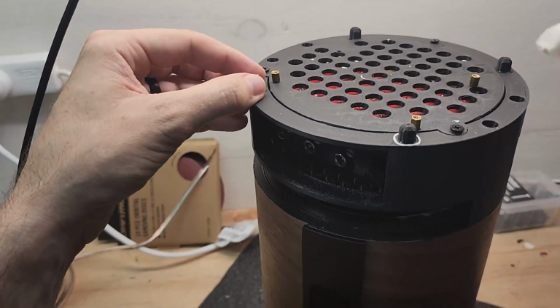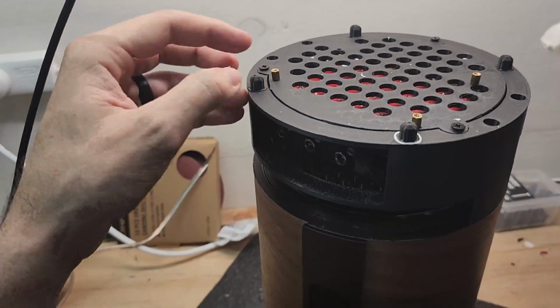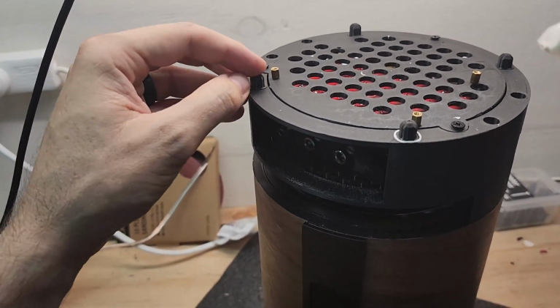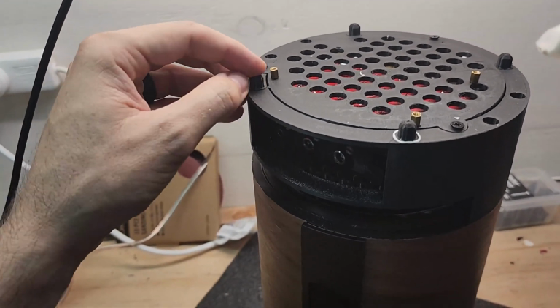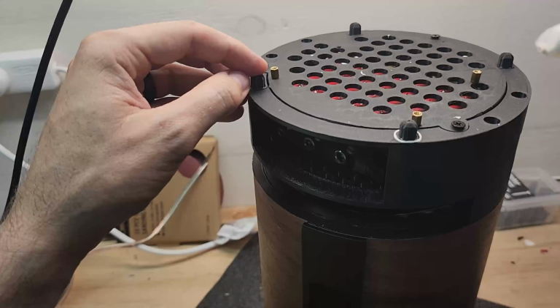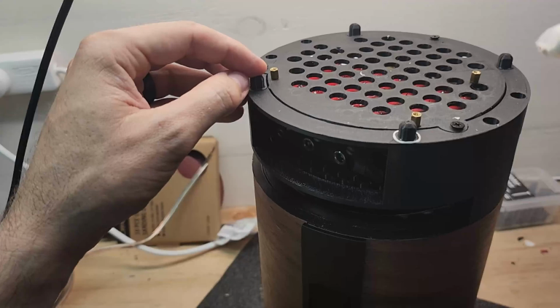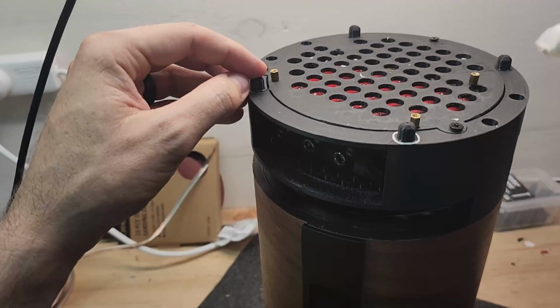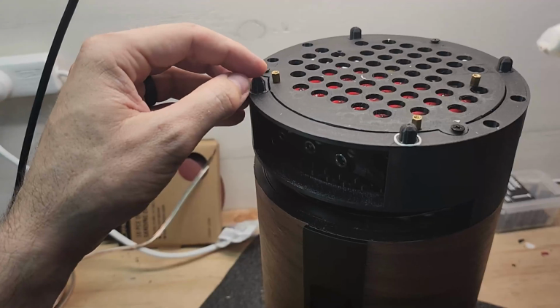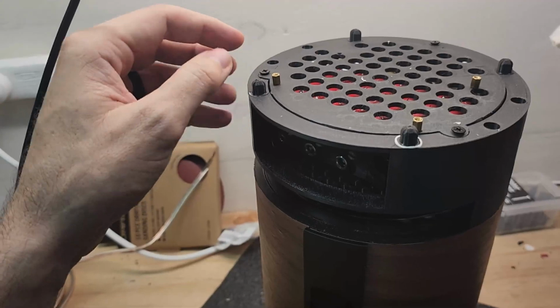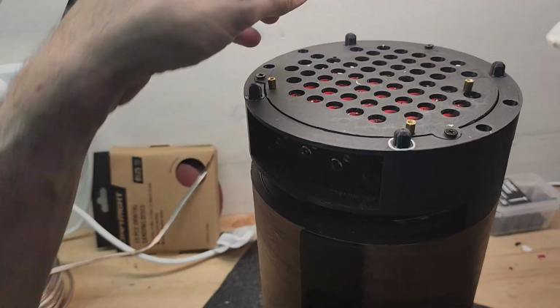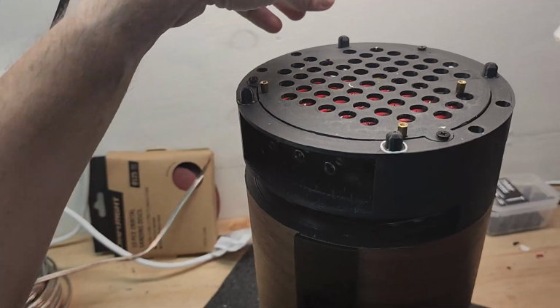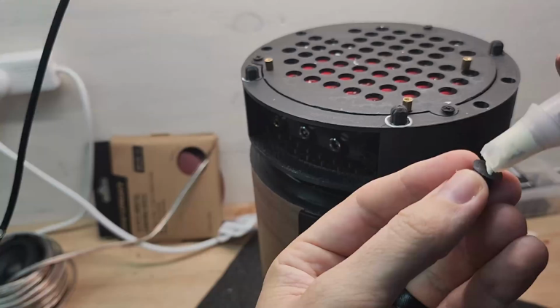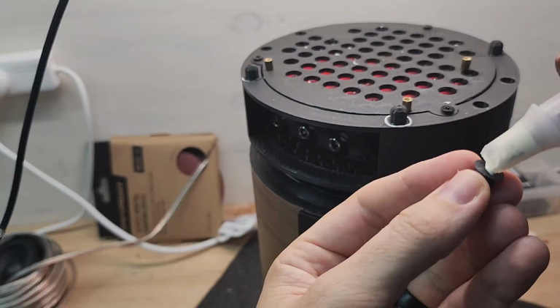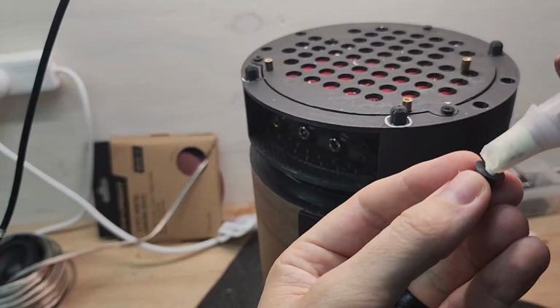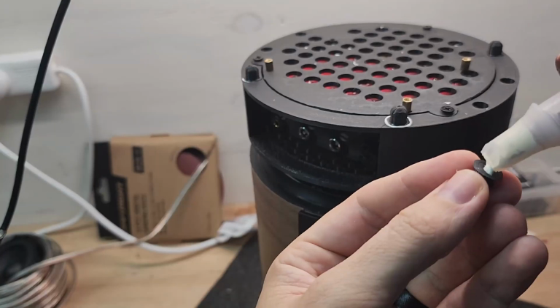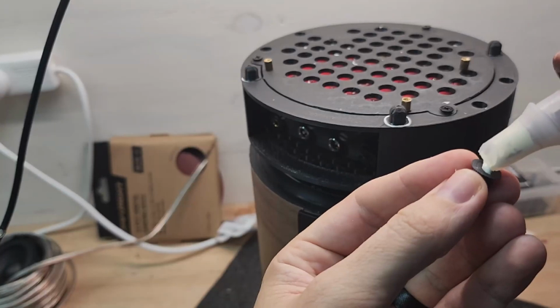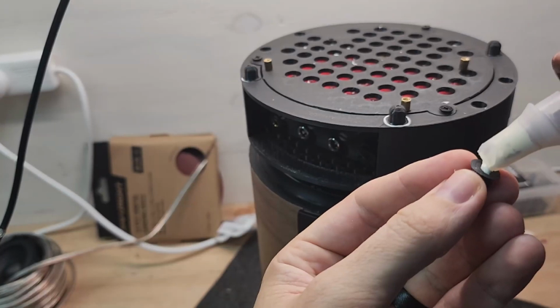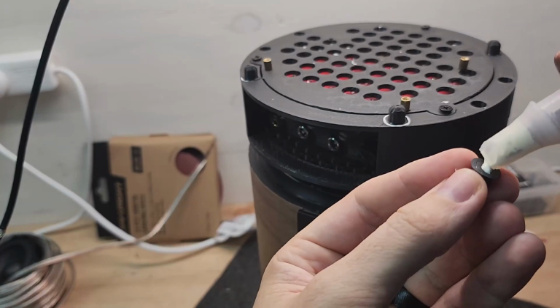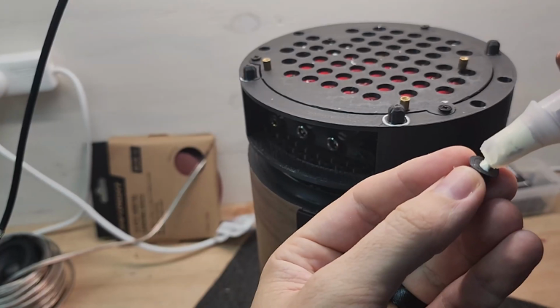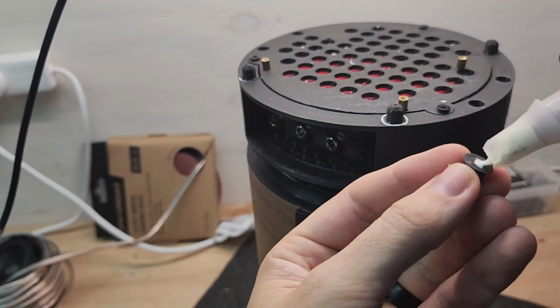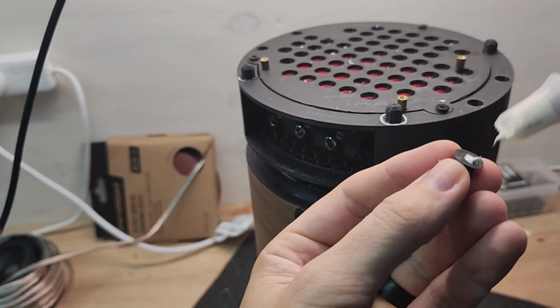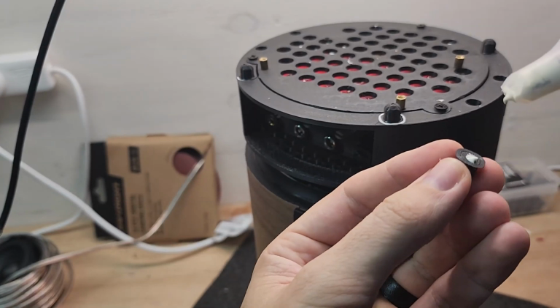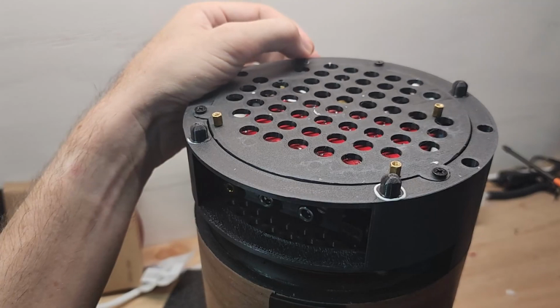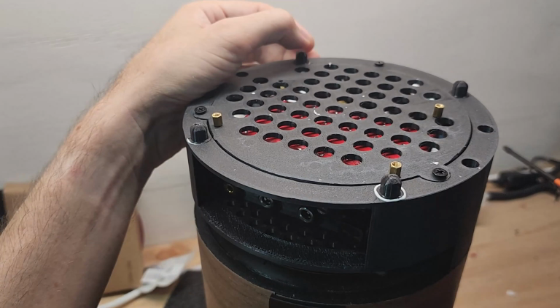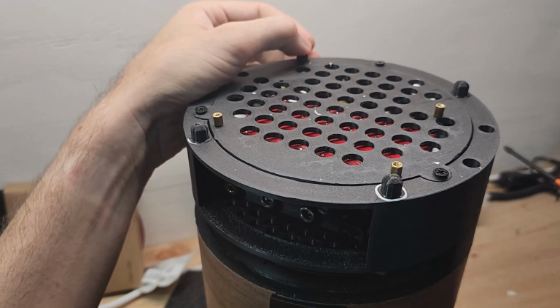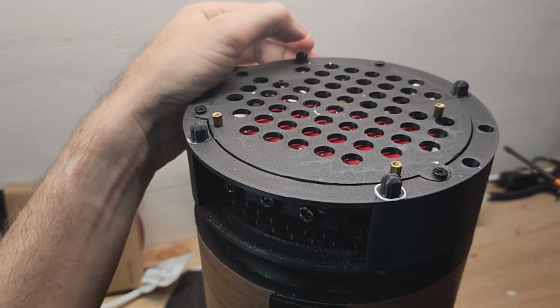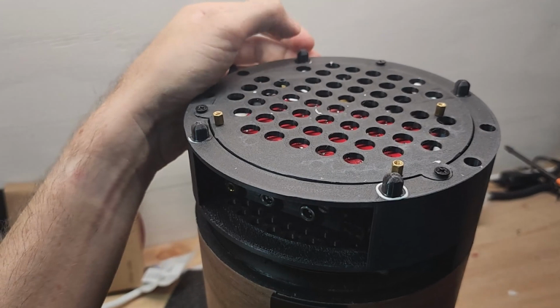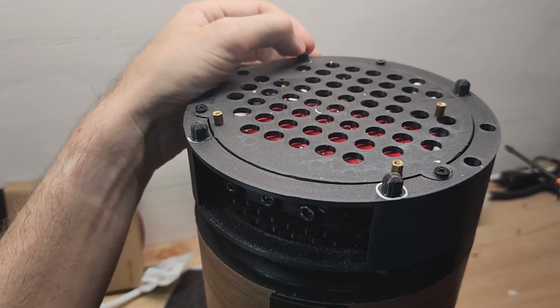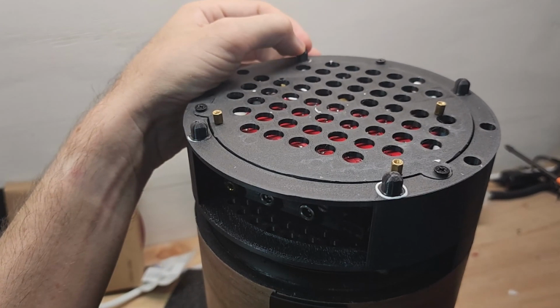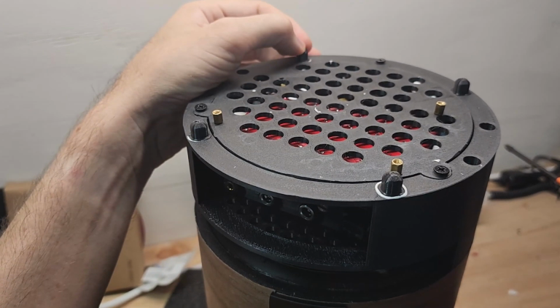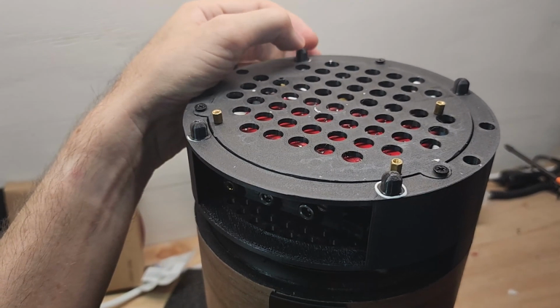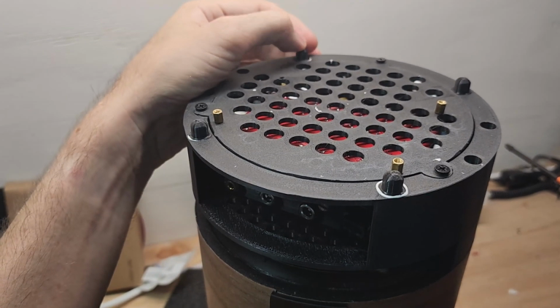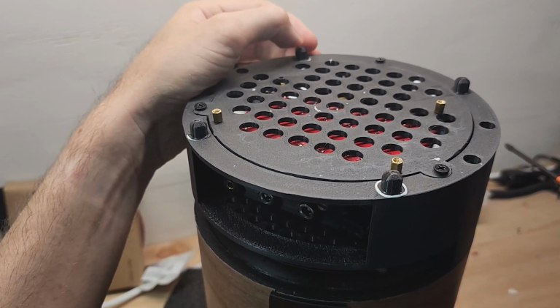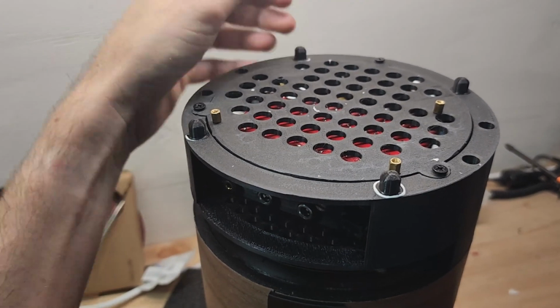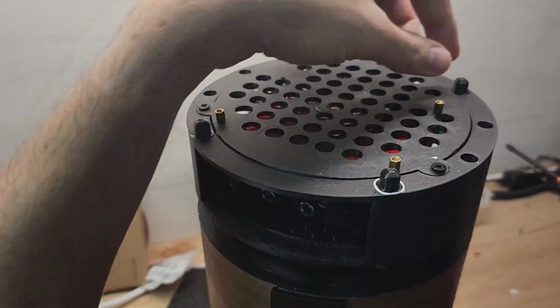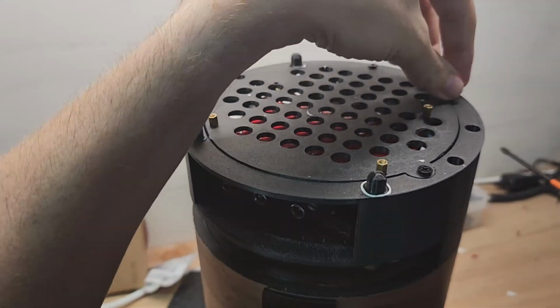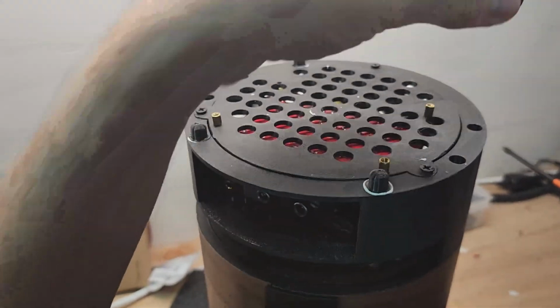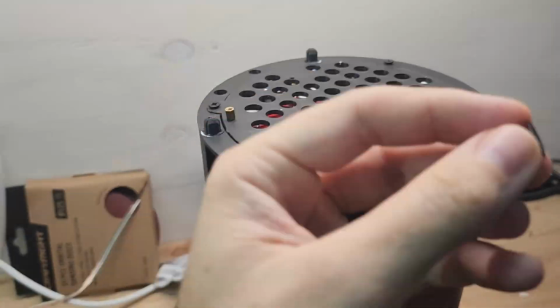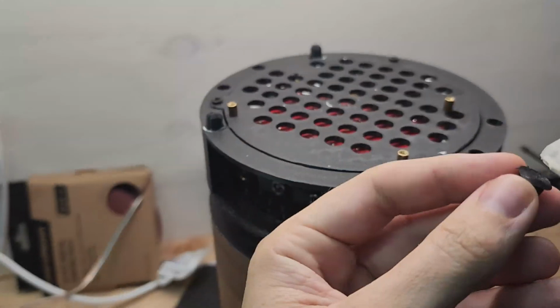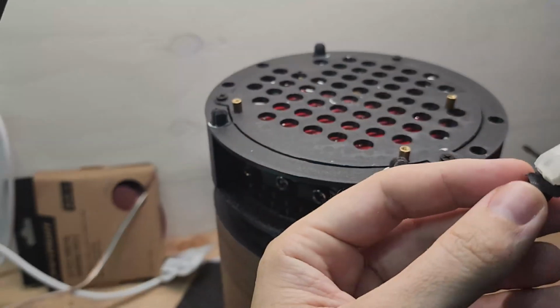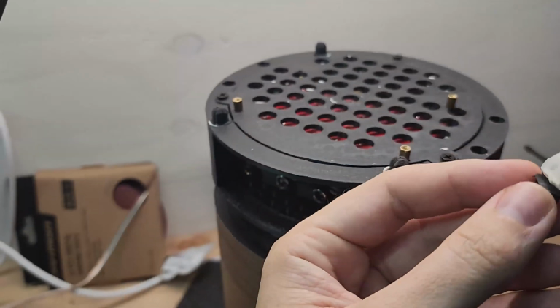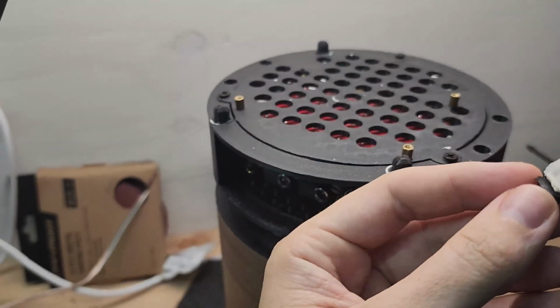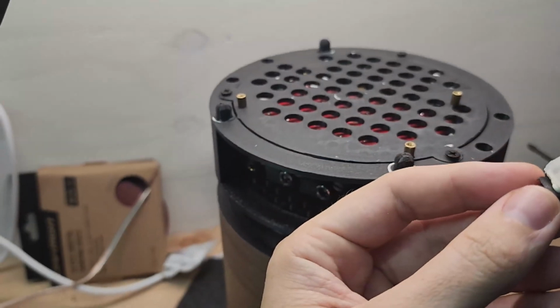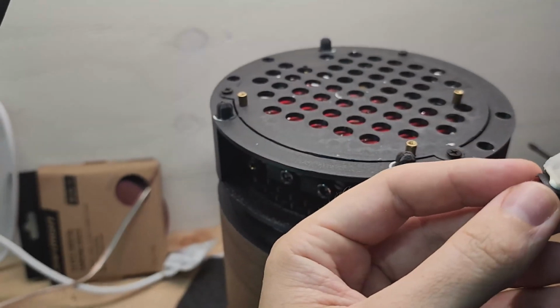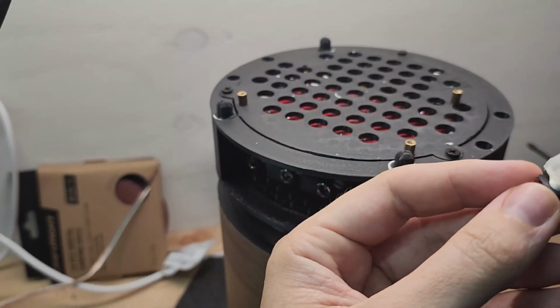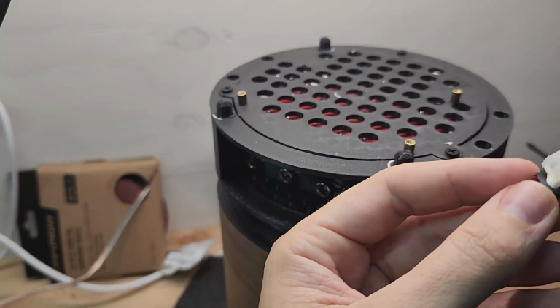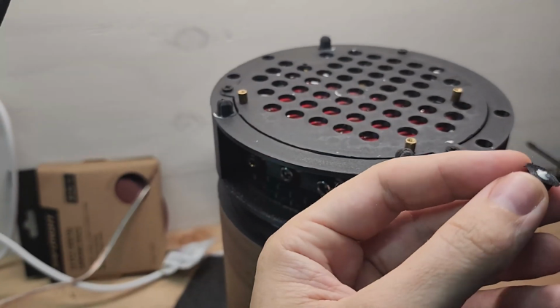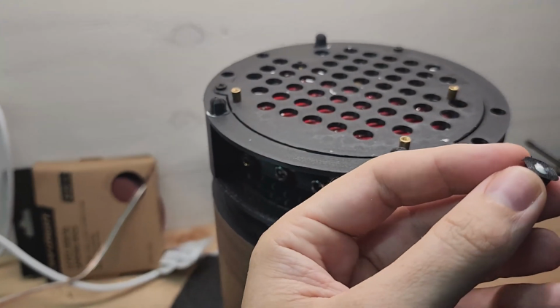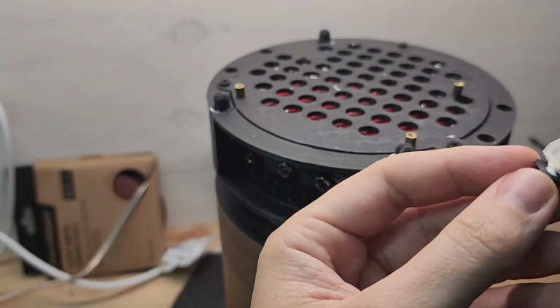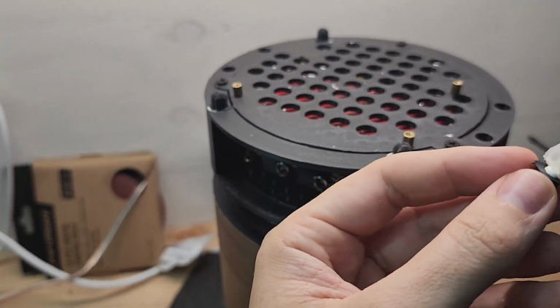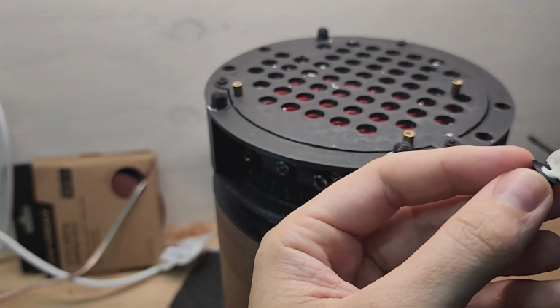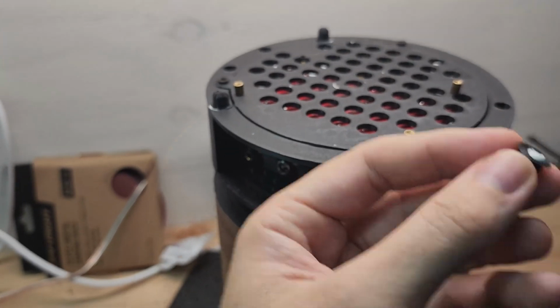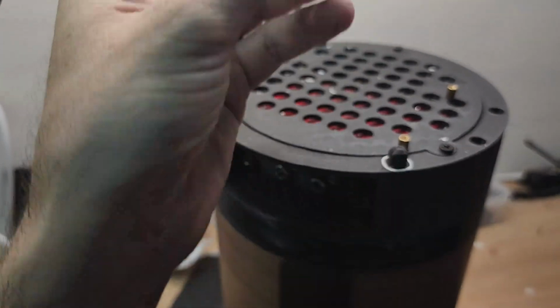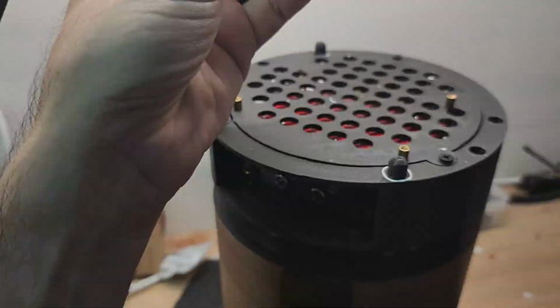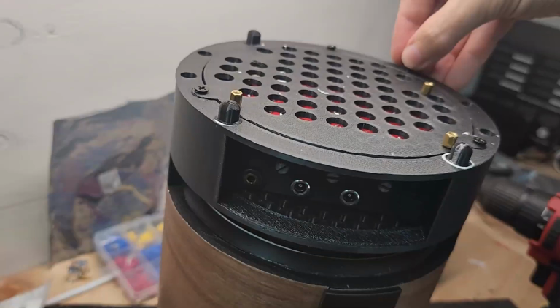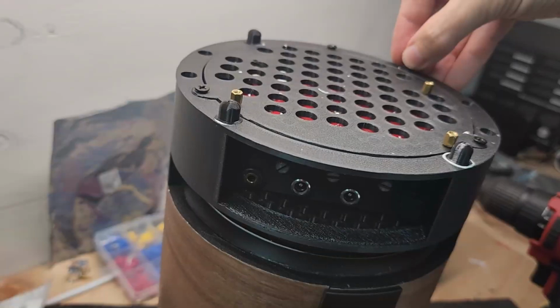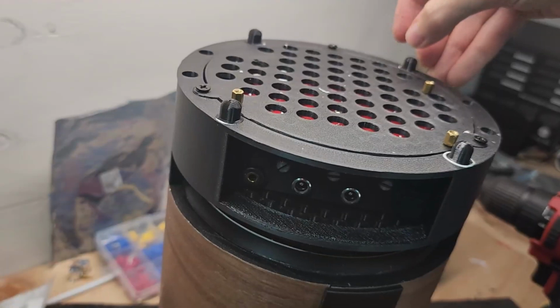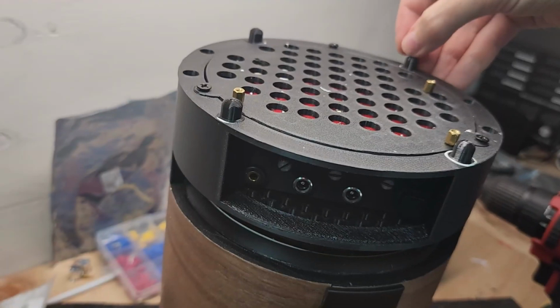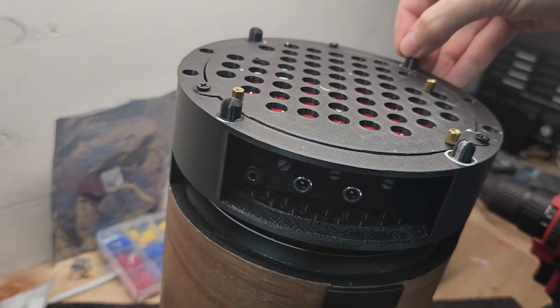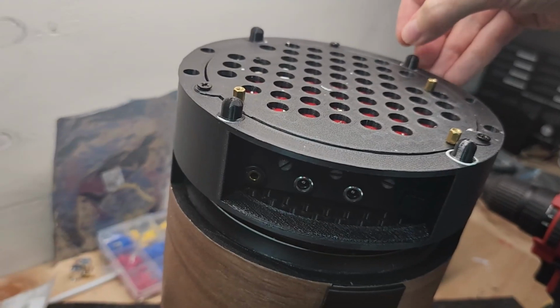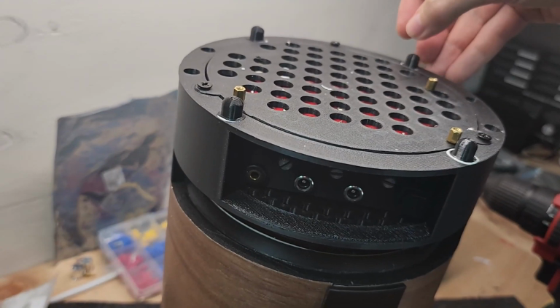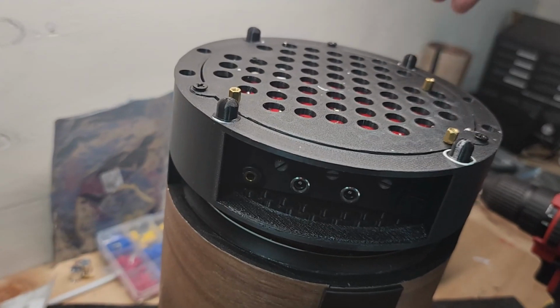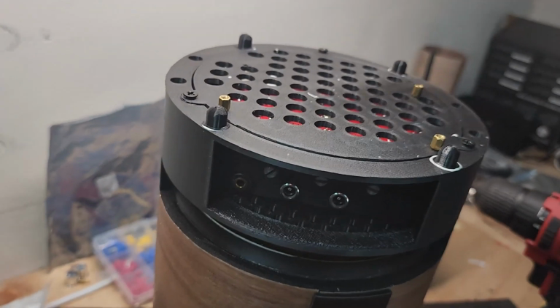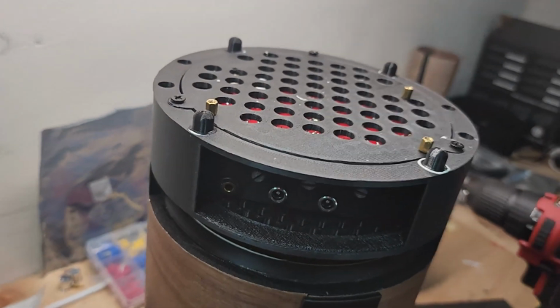For the final piece of the build, to lift the bottom of the enclosure up and allow airflow, I printed some small feet and glued them on with PVA glue.